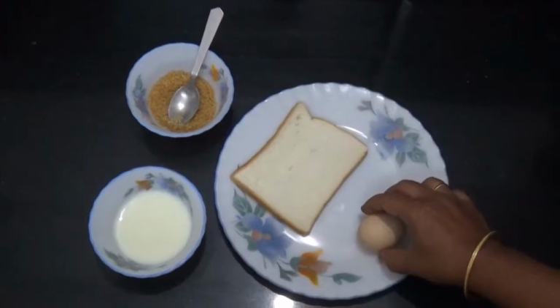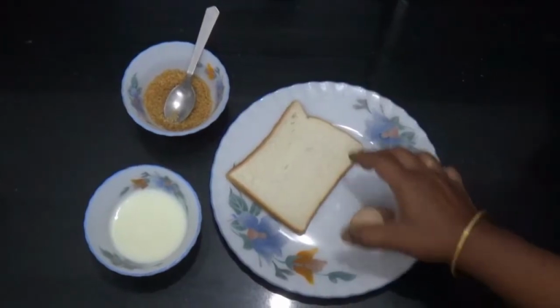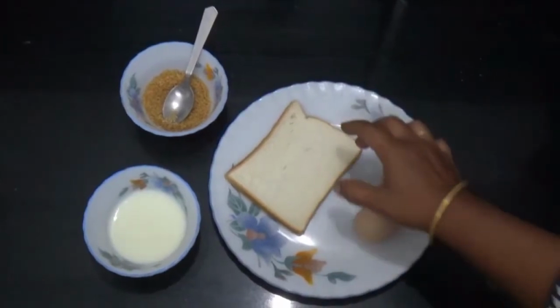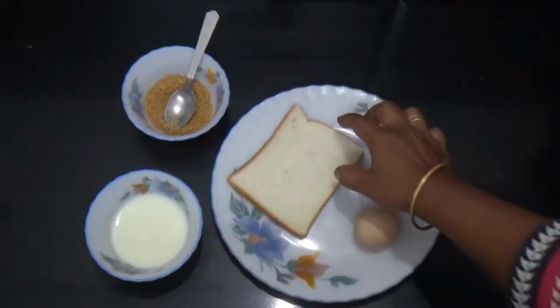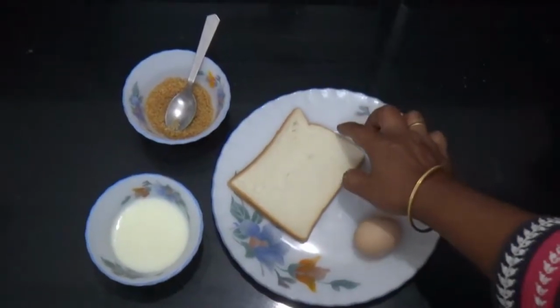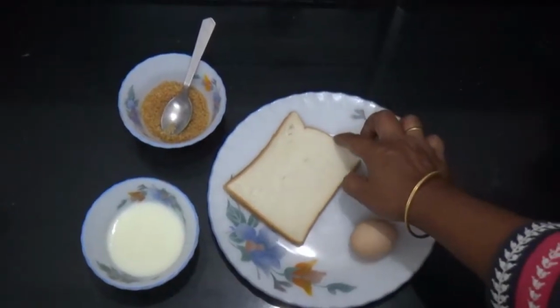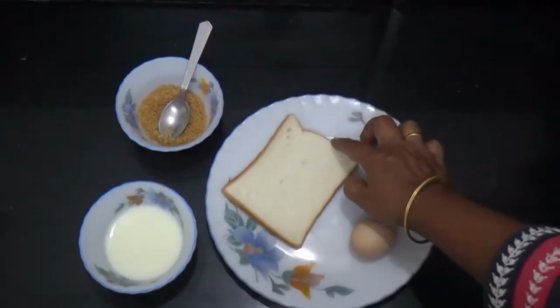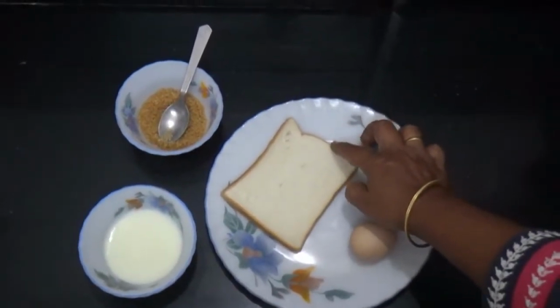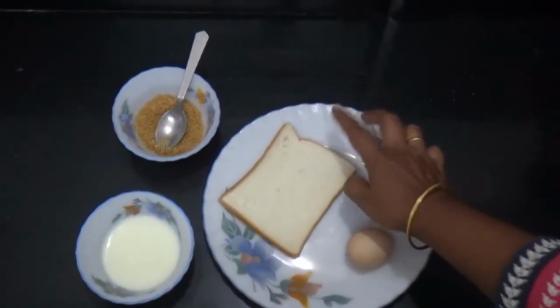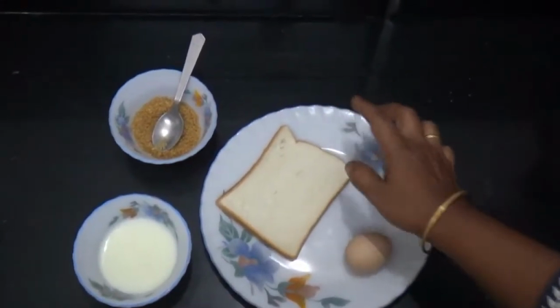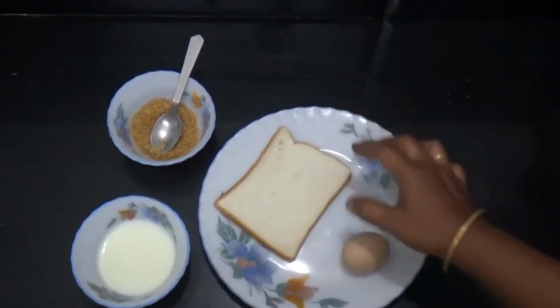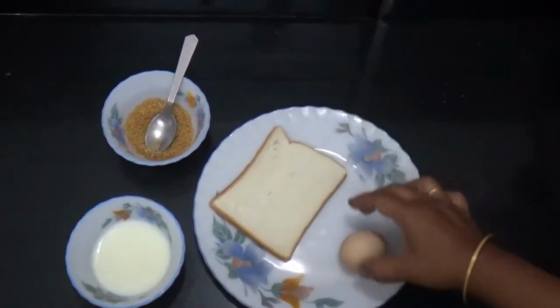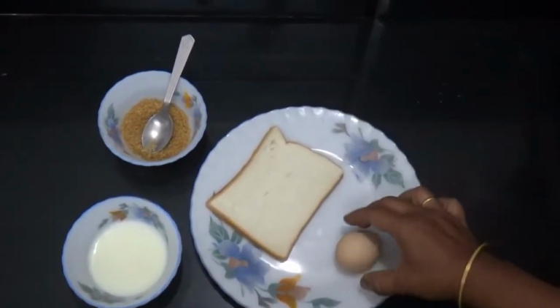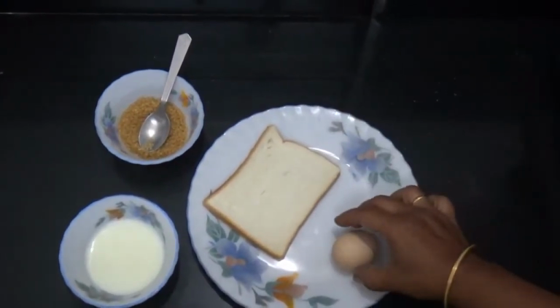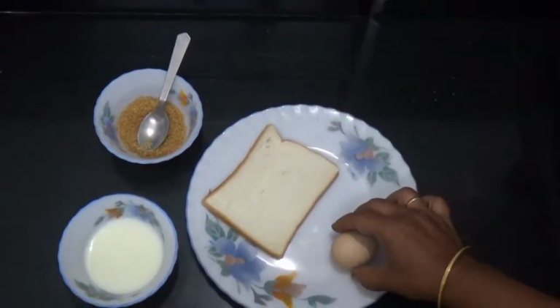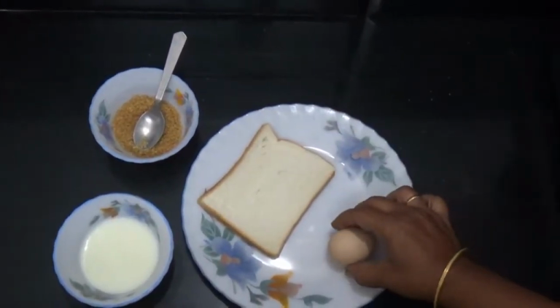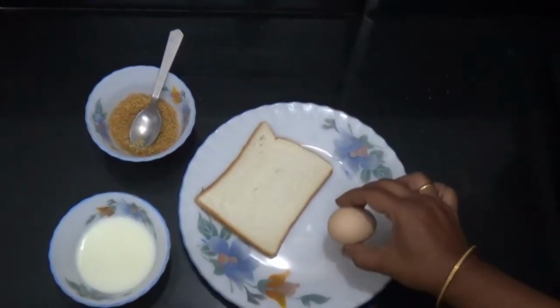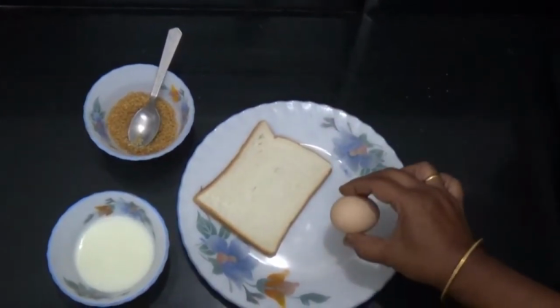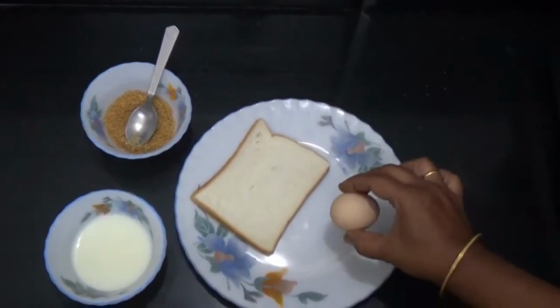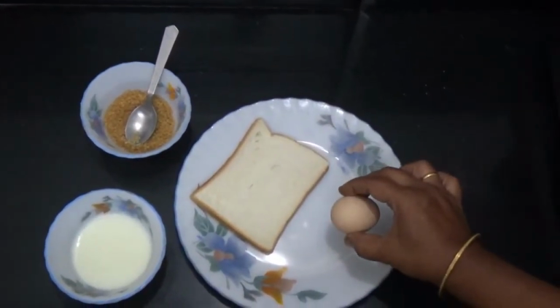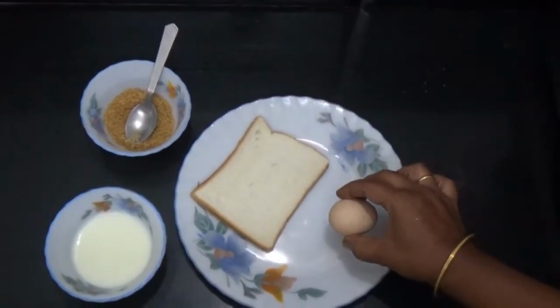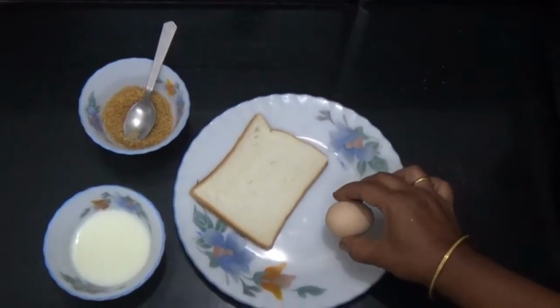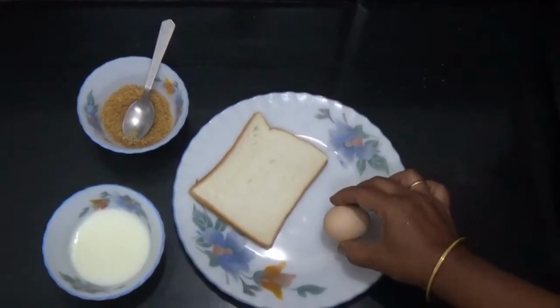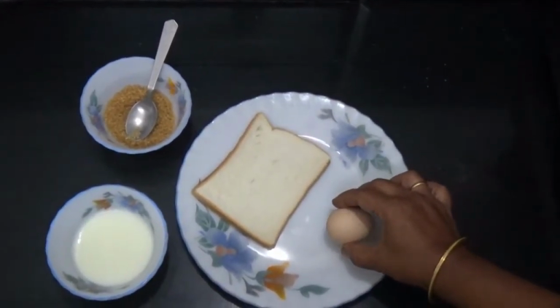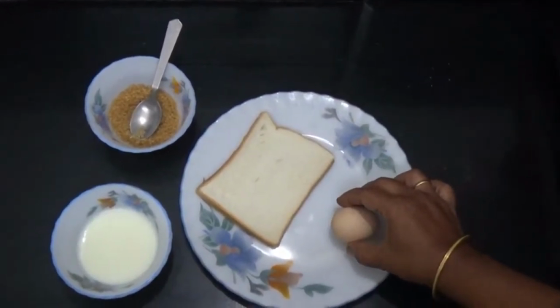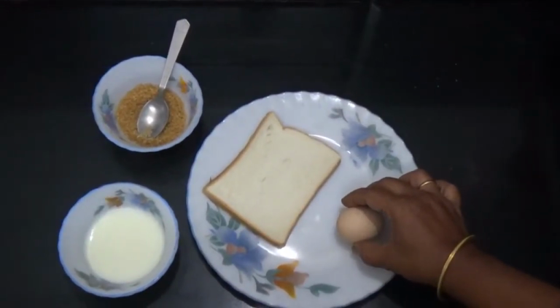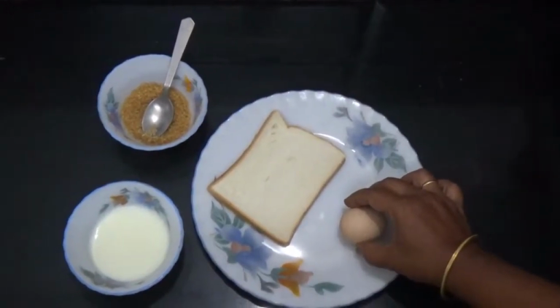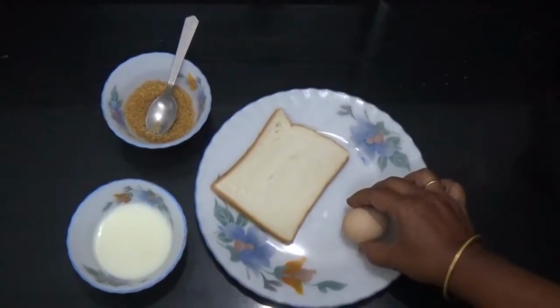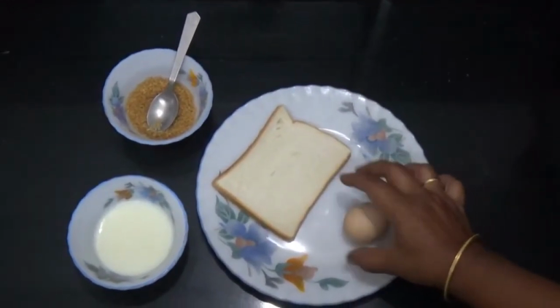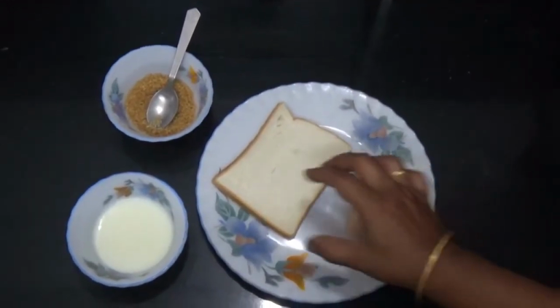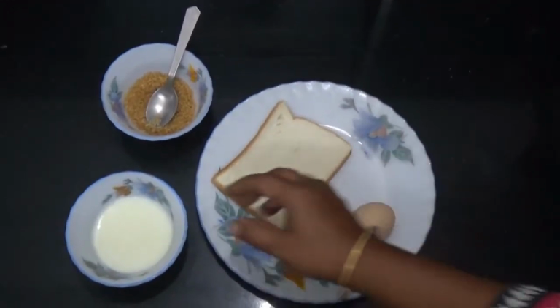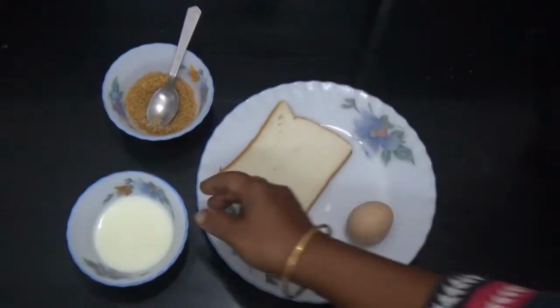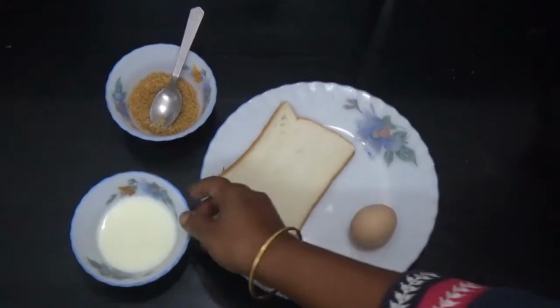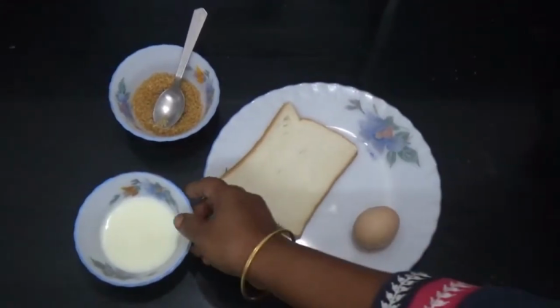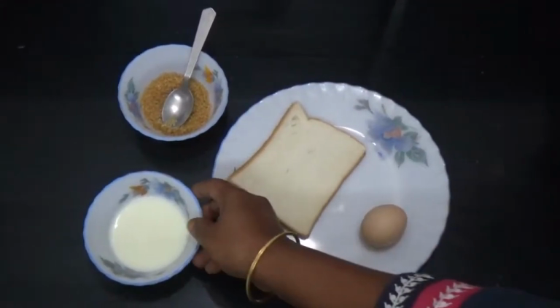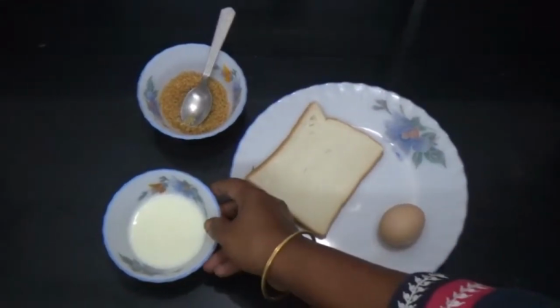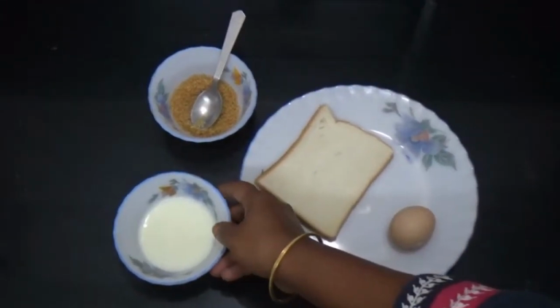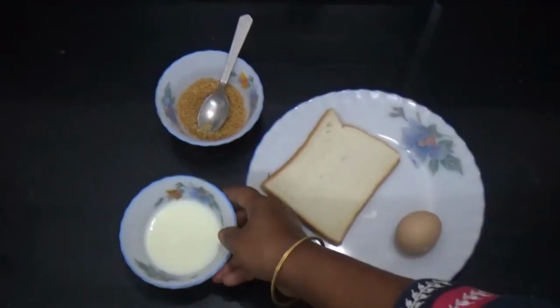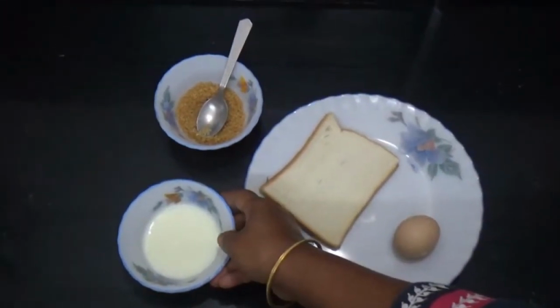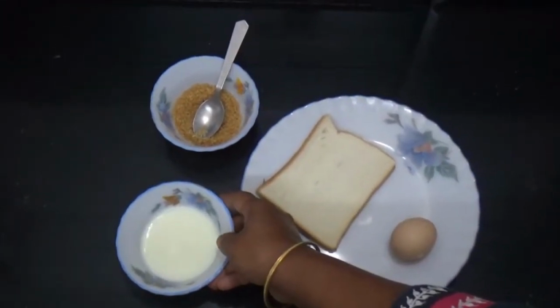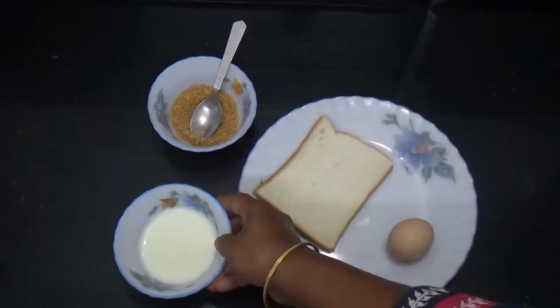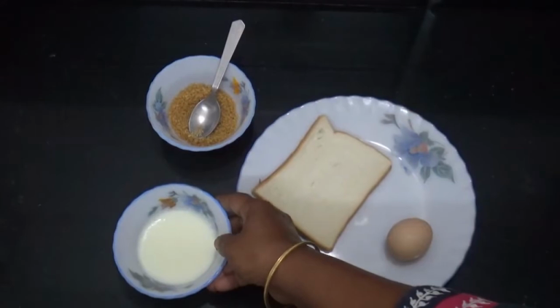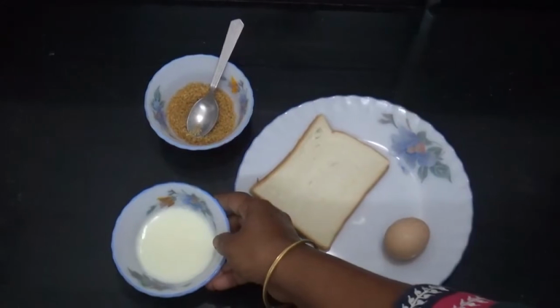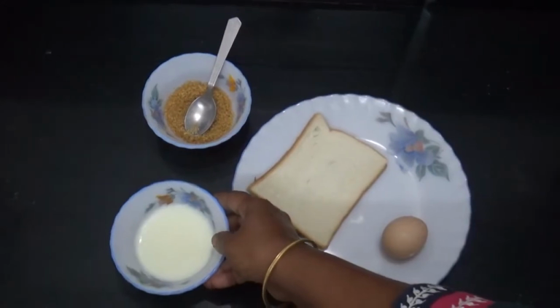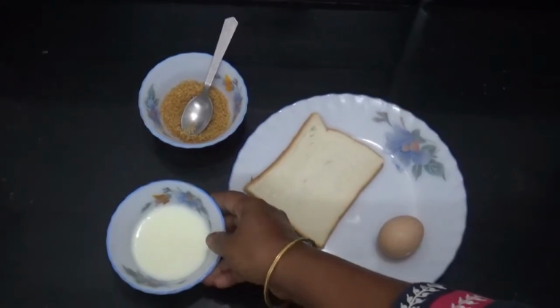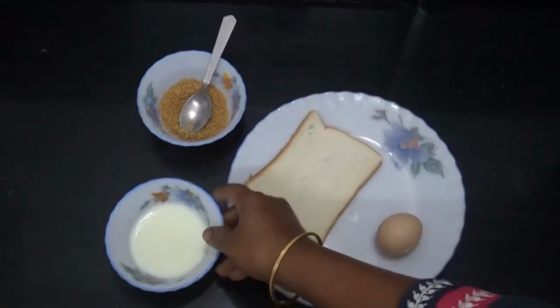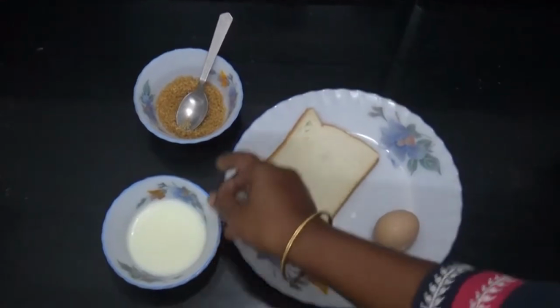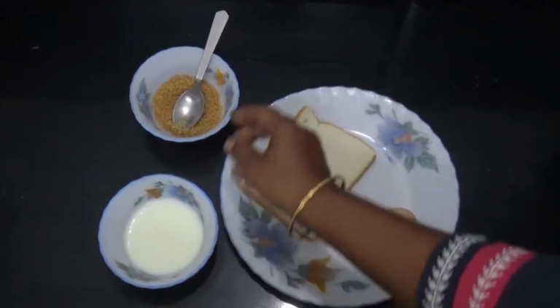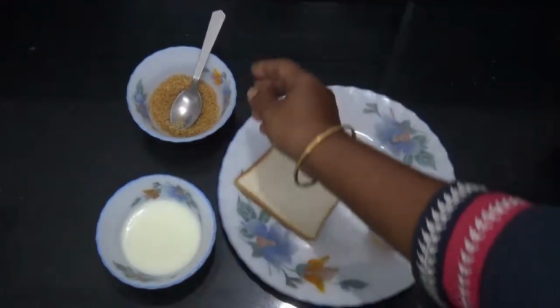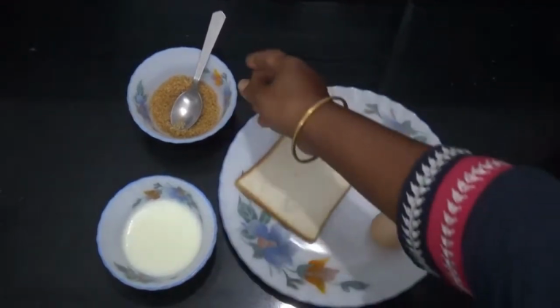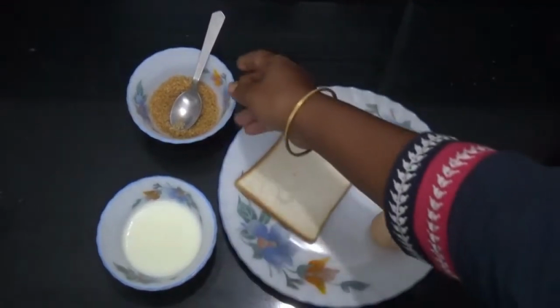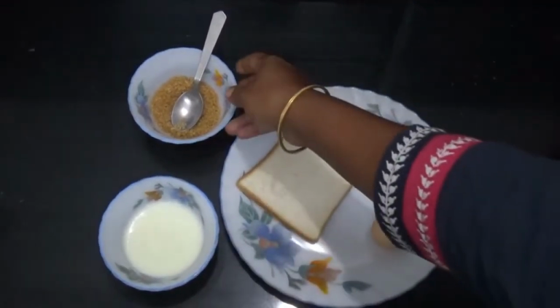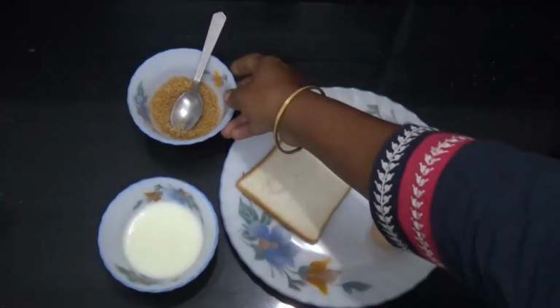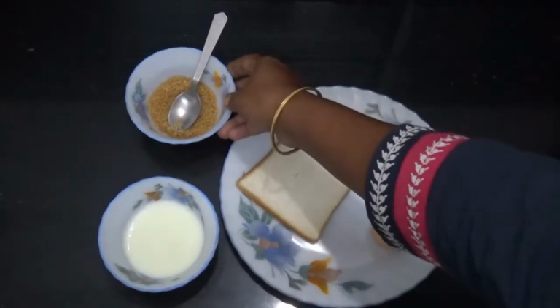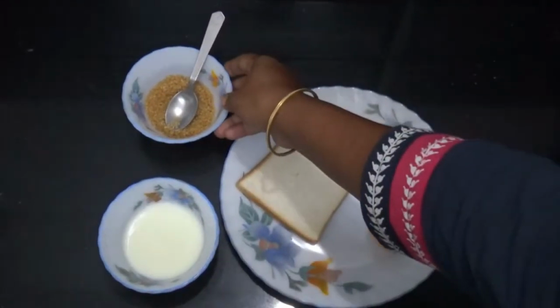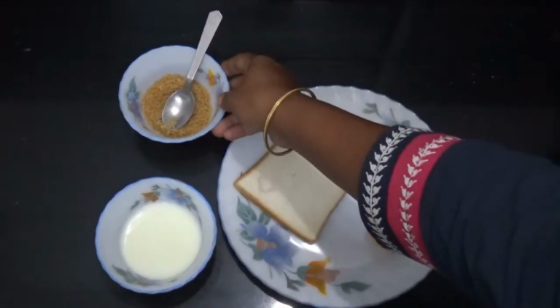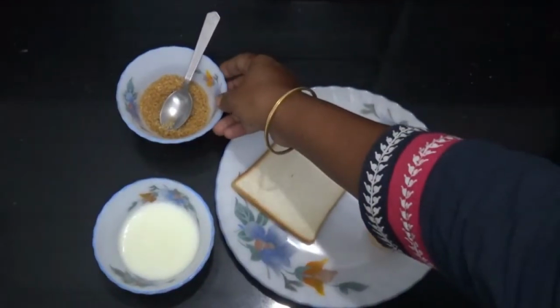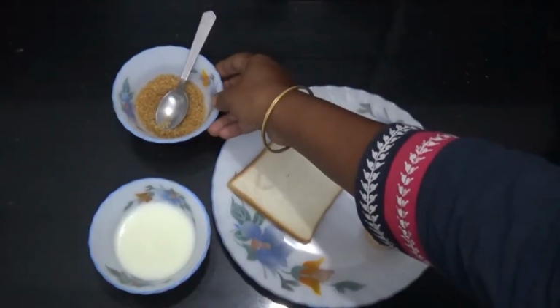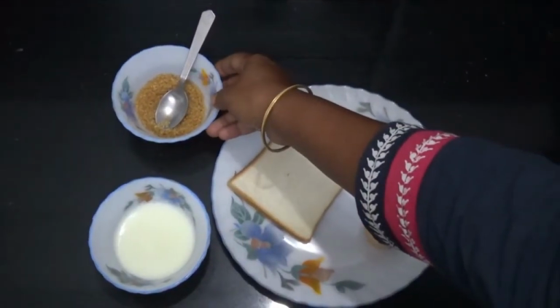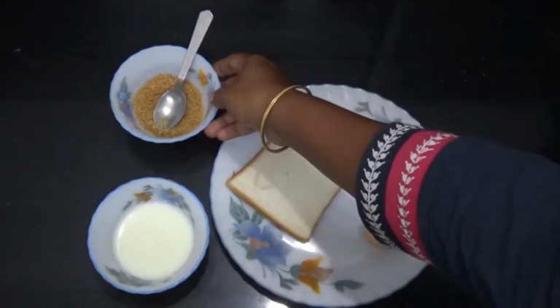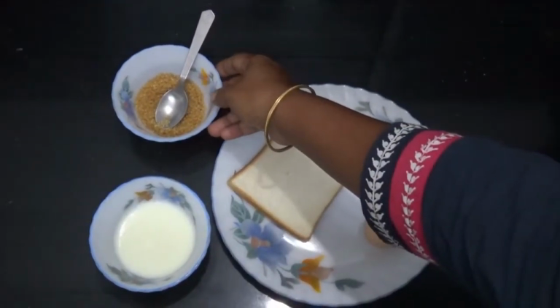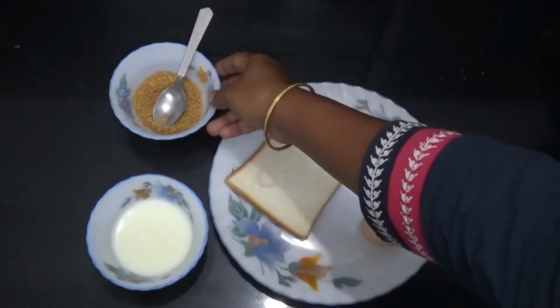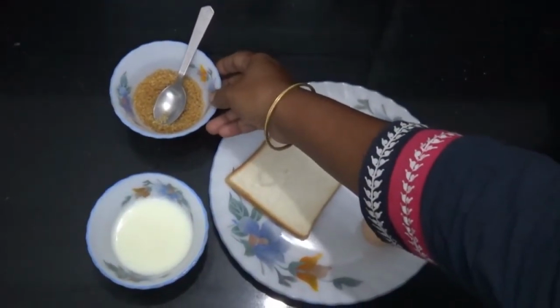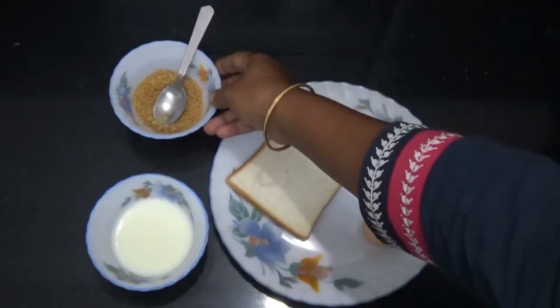1 slice of bread, 1 egg, 1 to 5 ml milk, 1 sugar — 3 spoons.